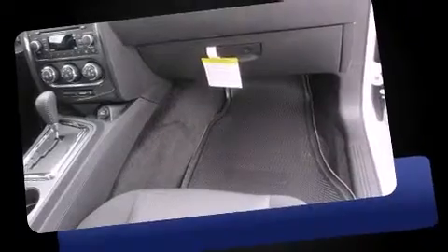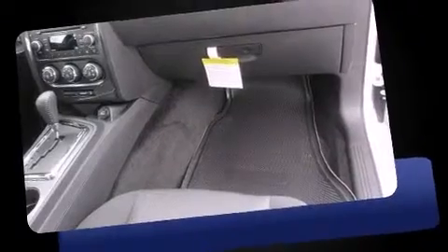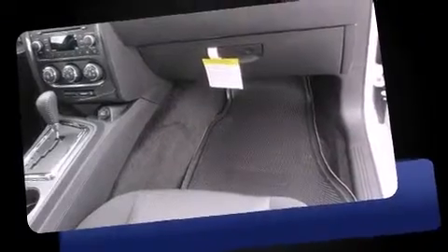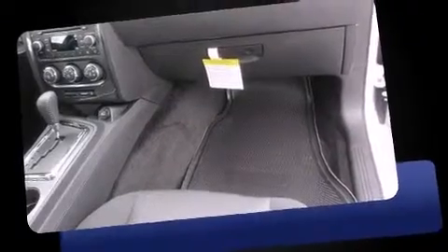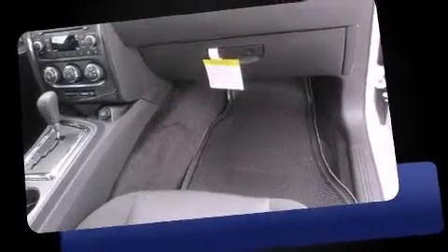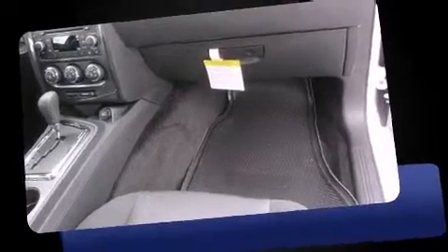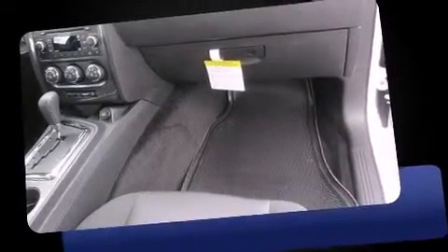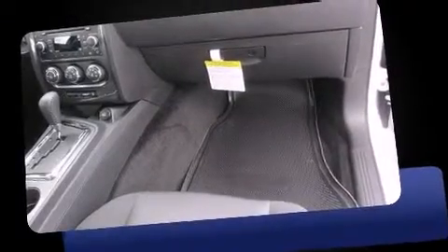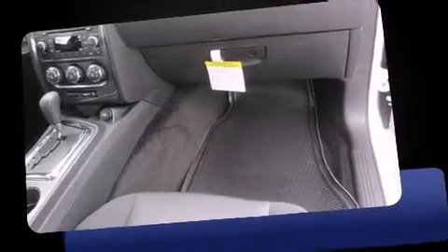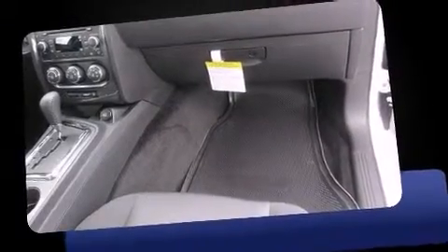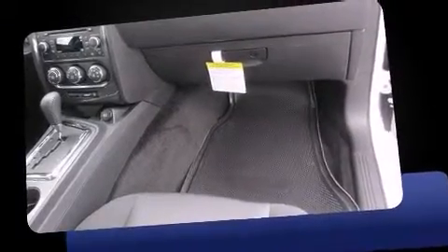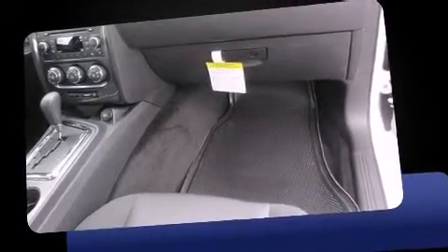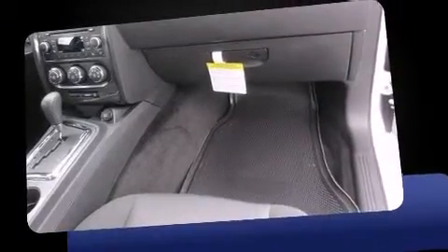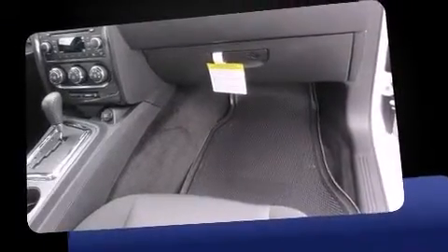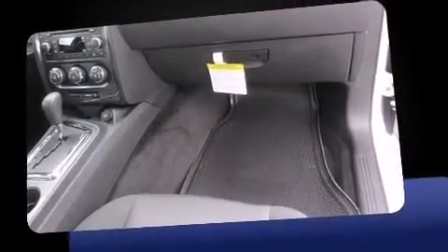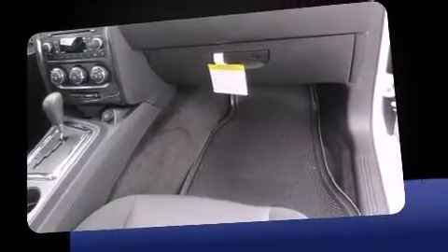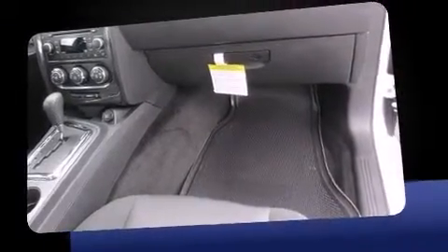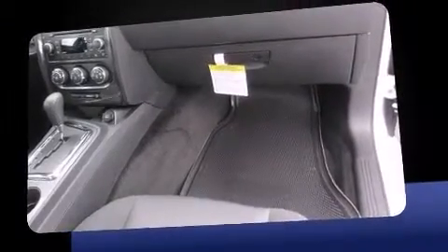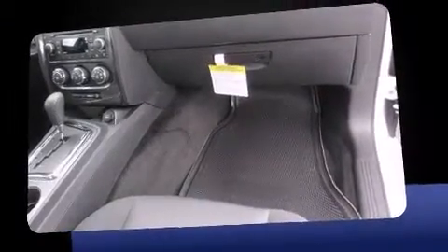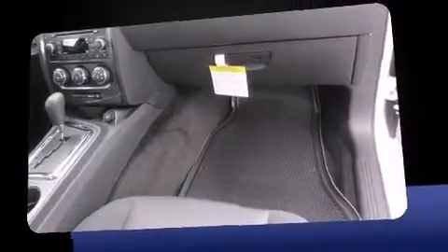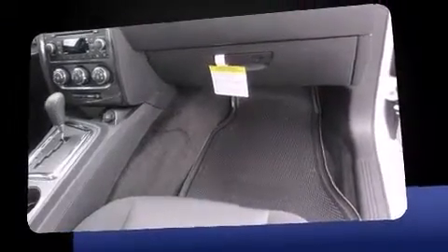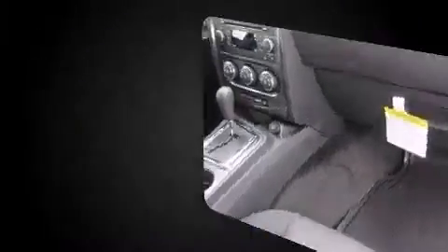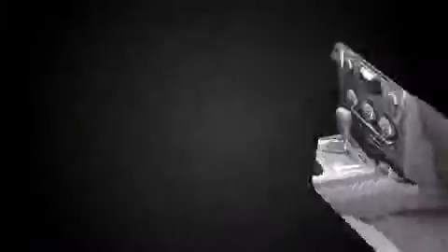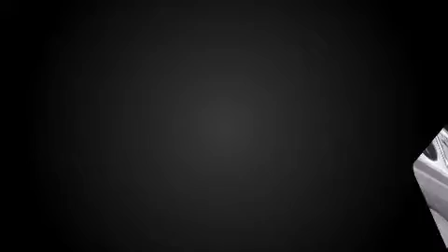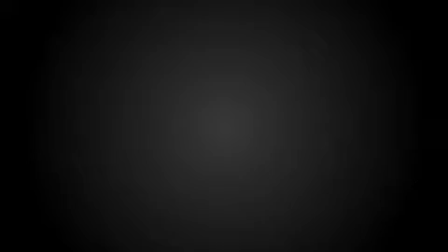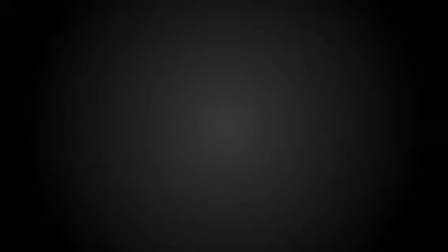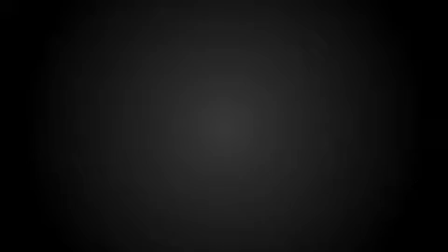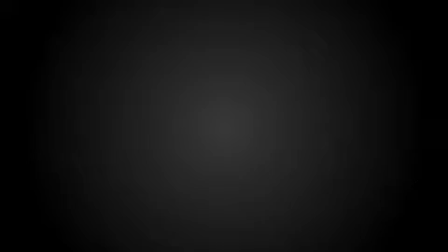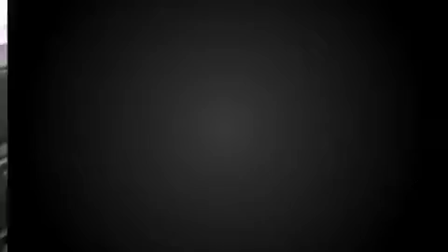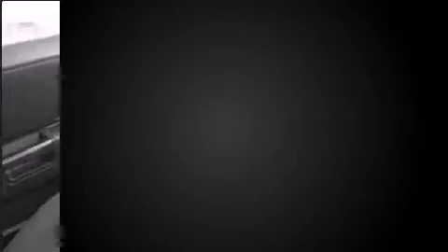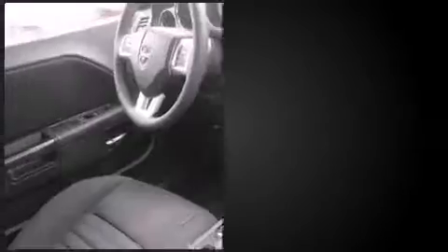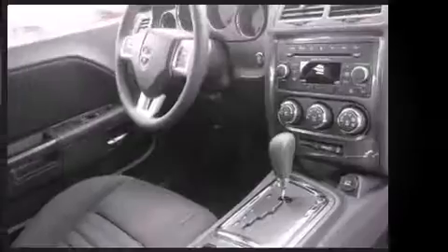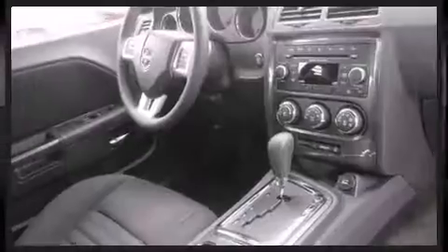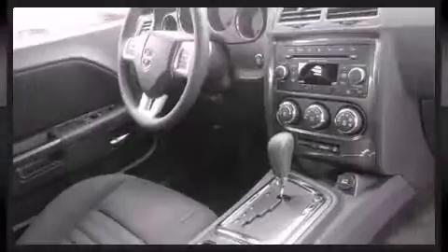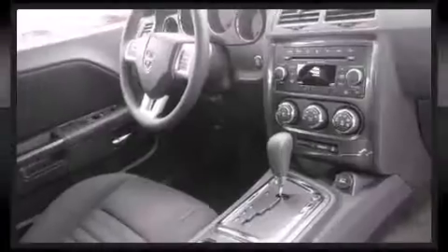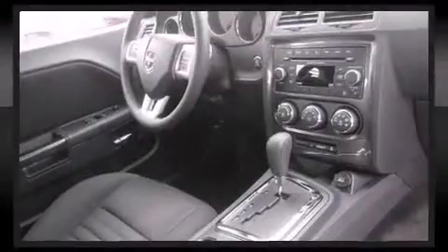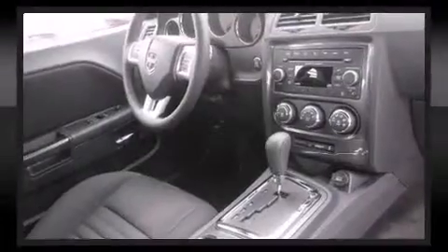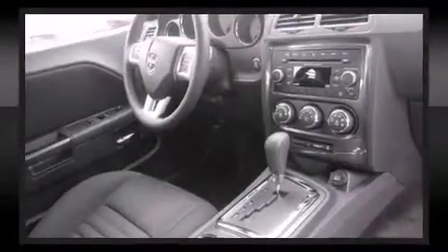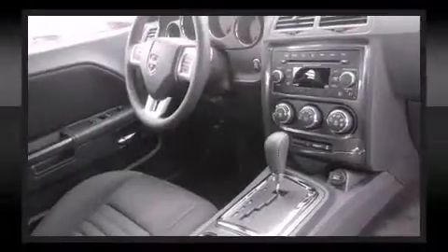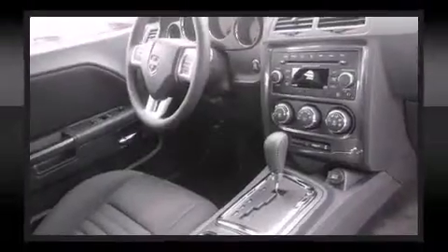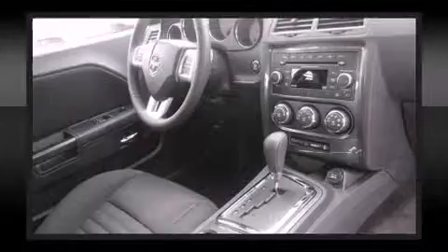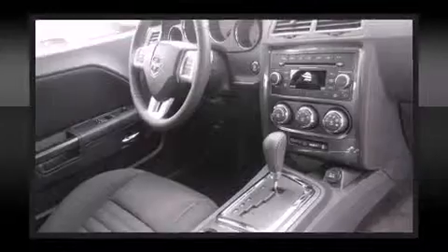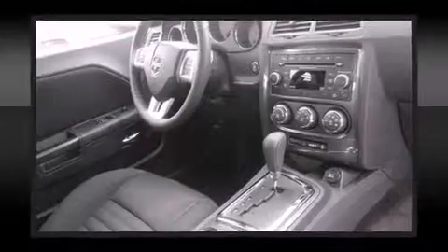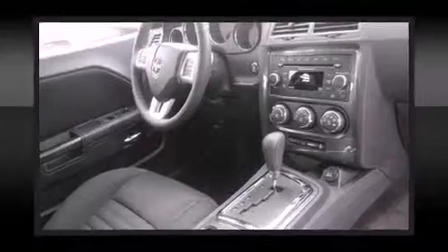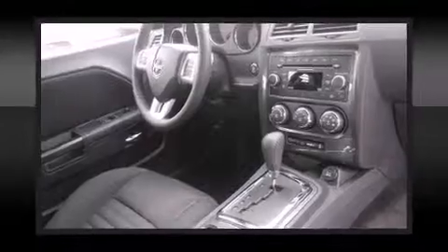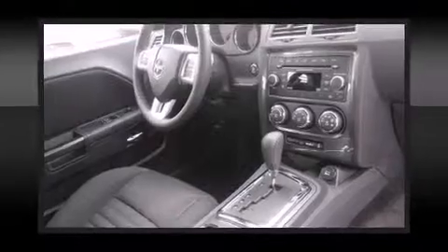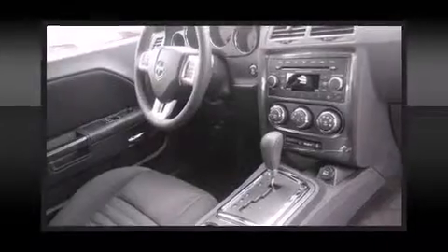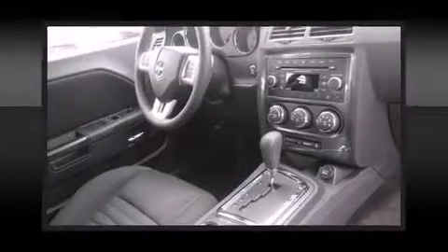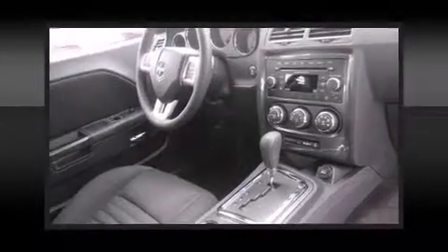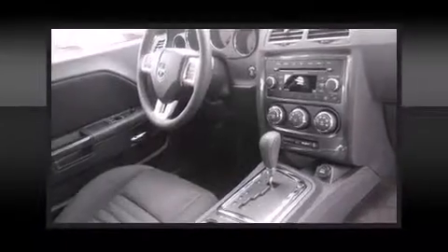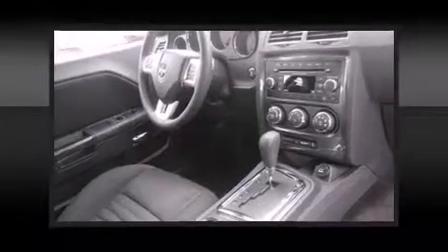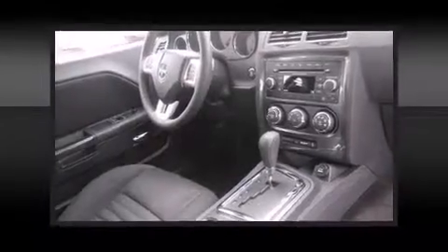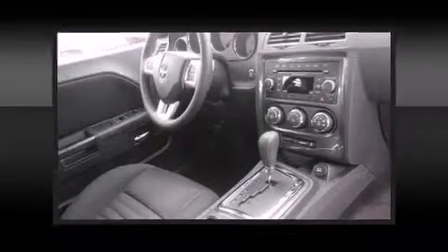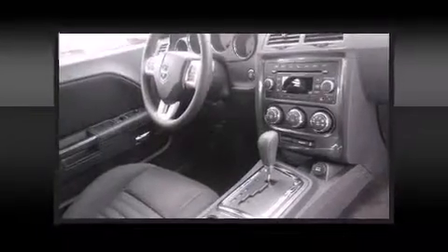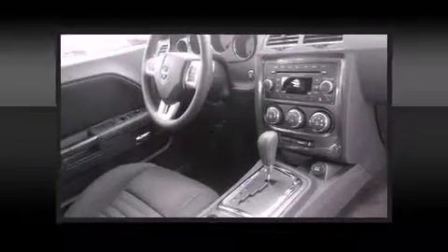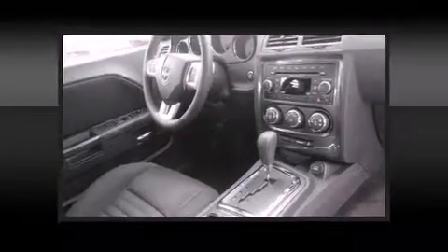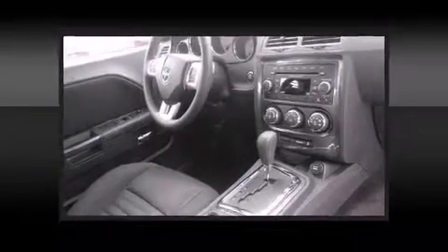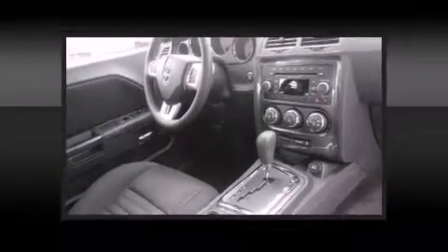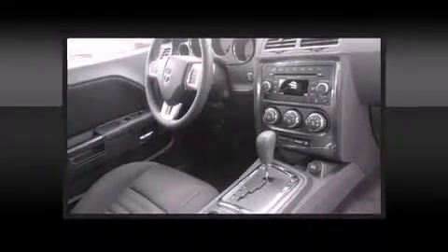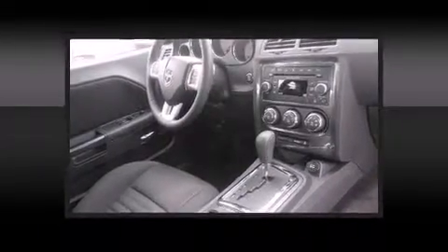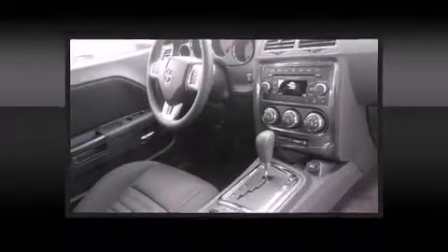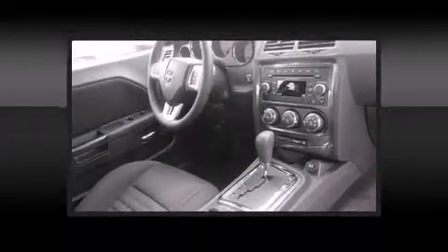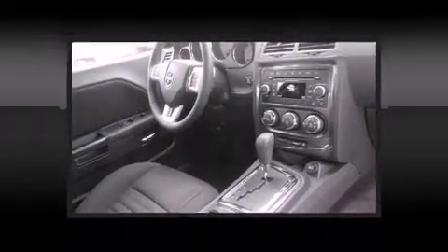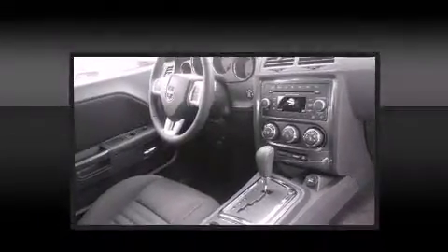All of the following features are included: power door mirrors, remote keyless entry, and air conditioning.